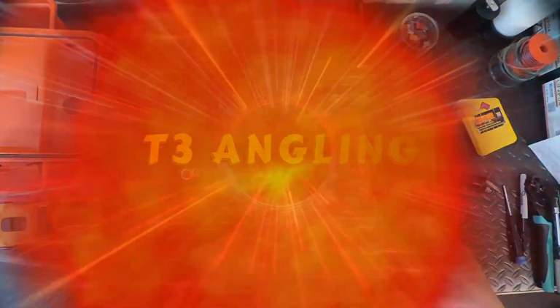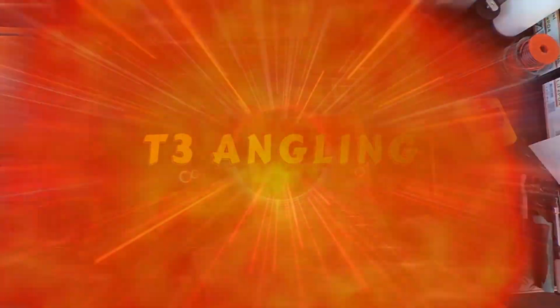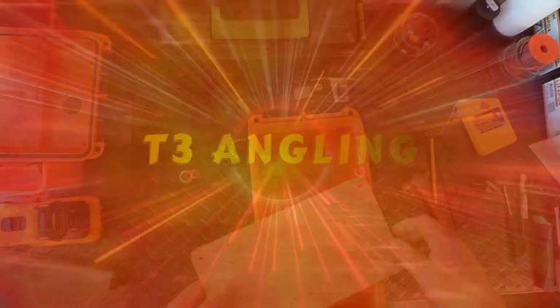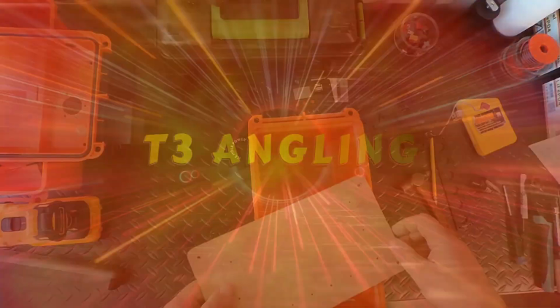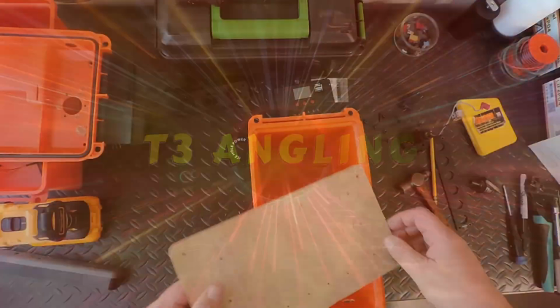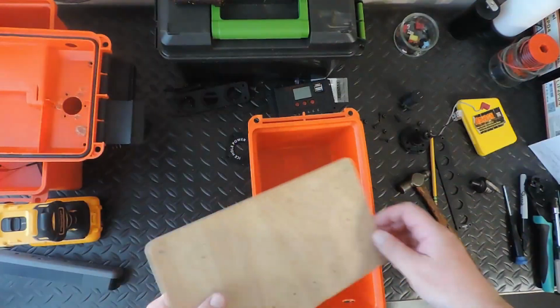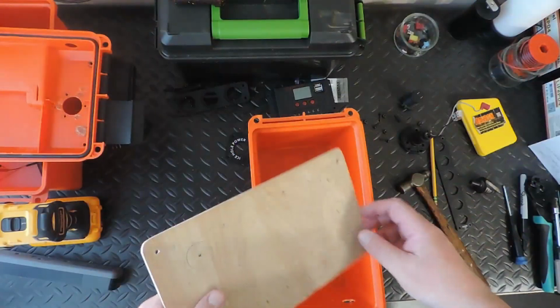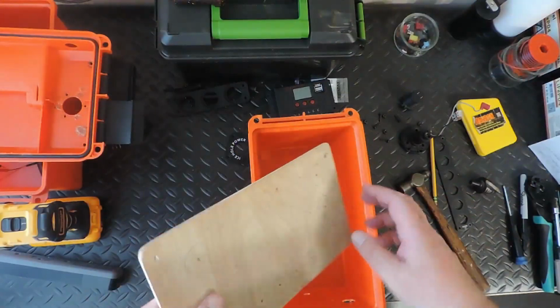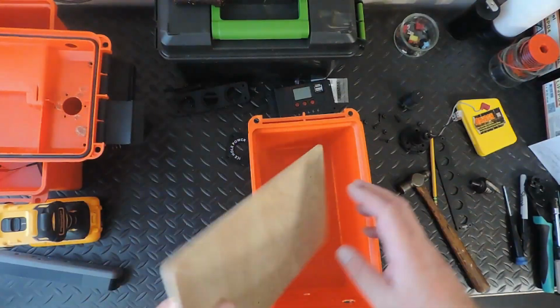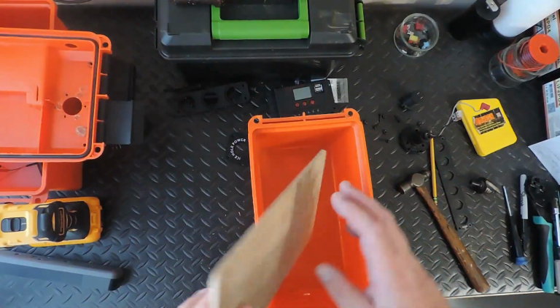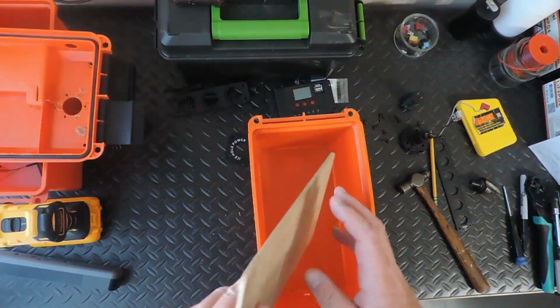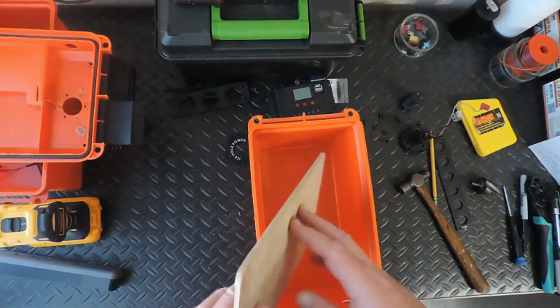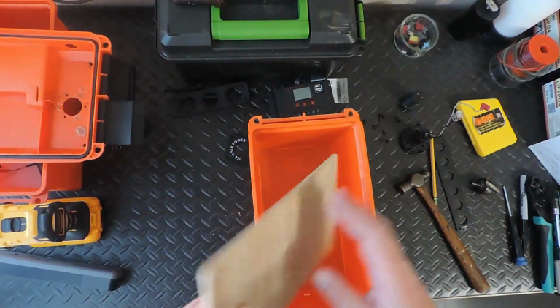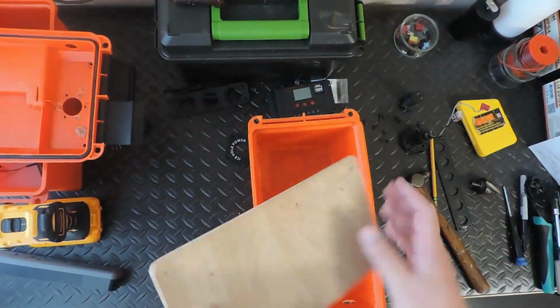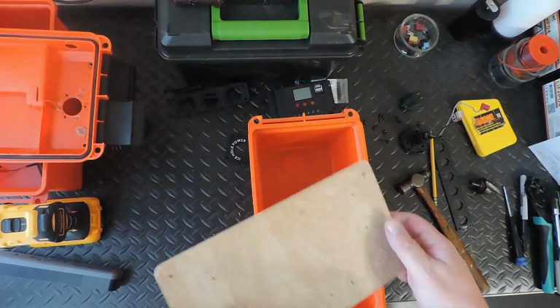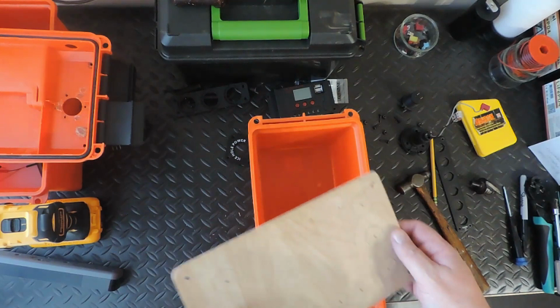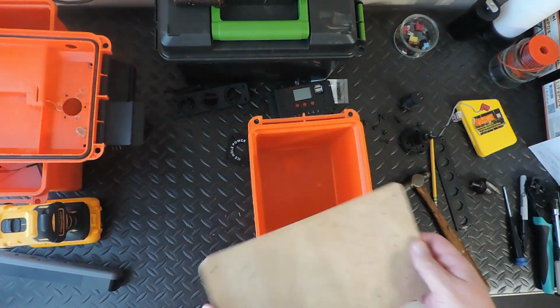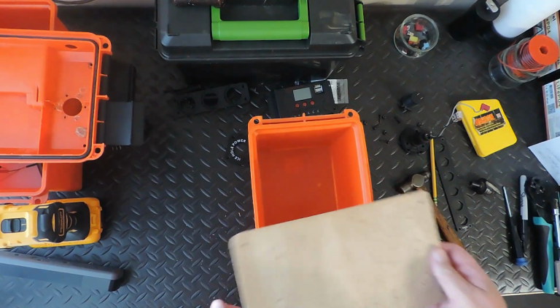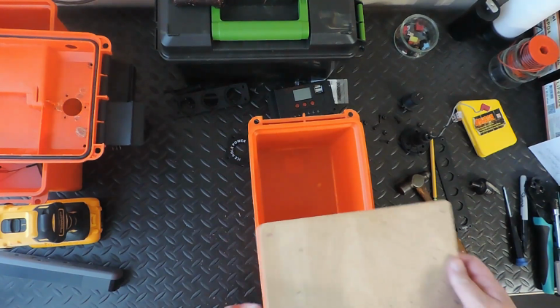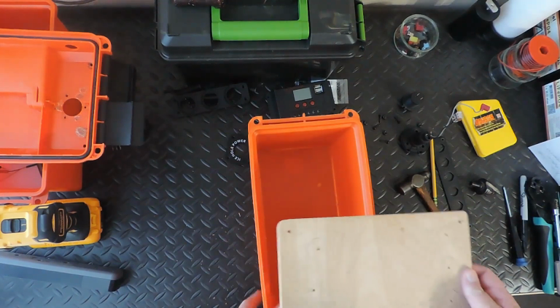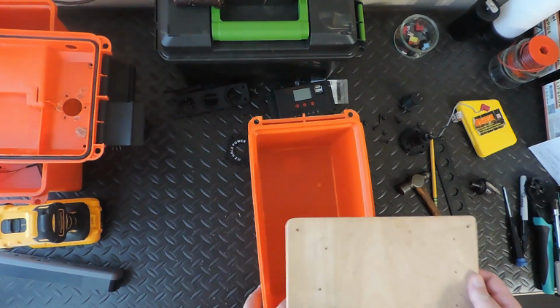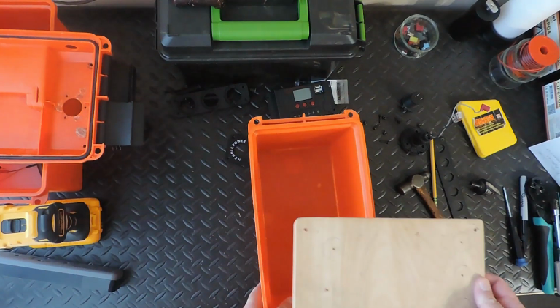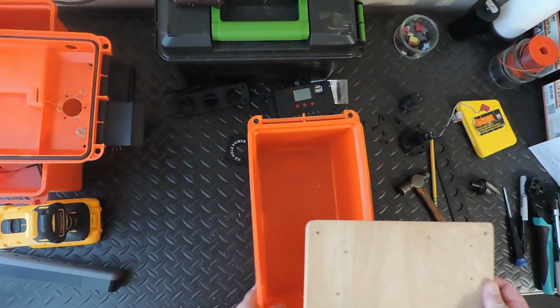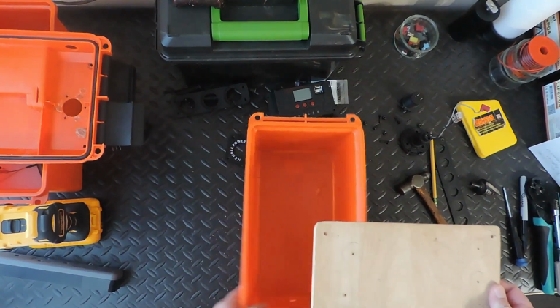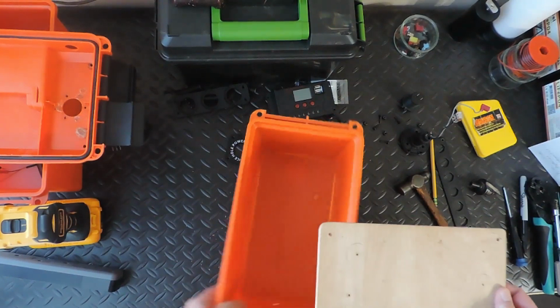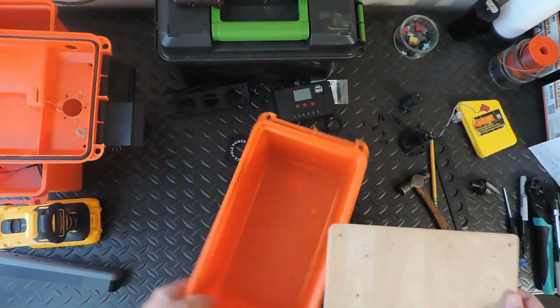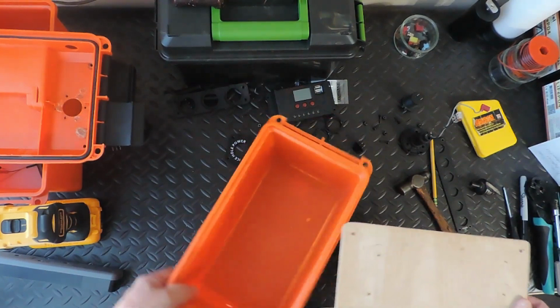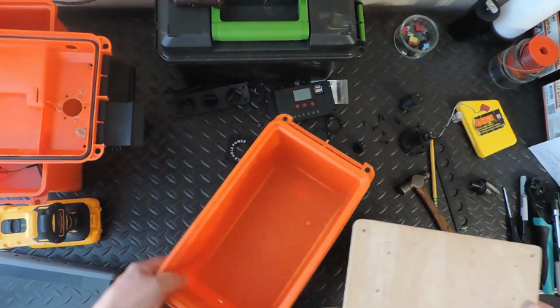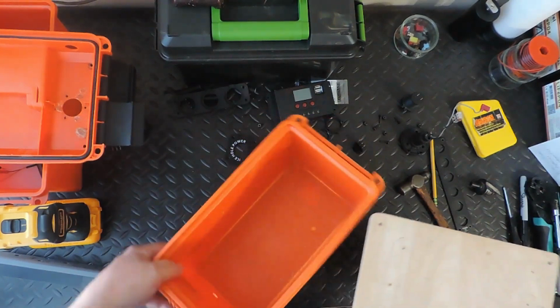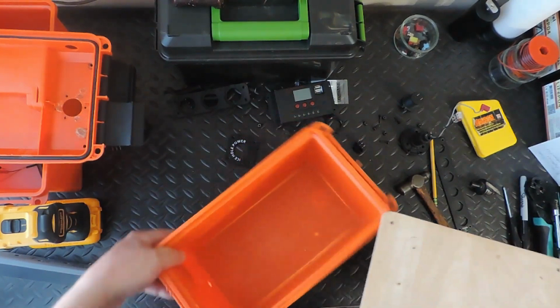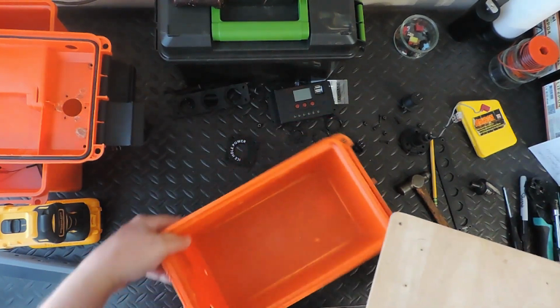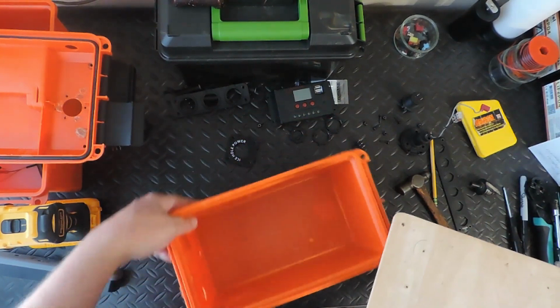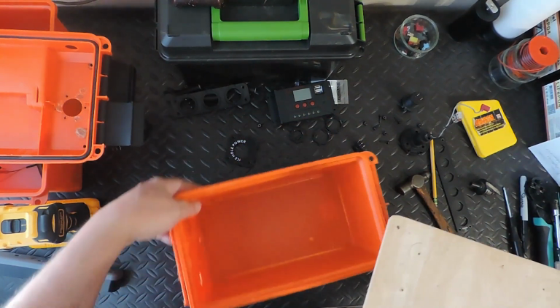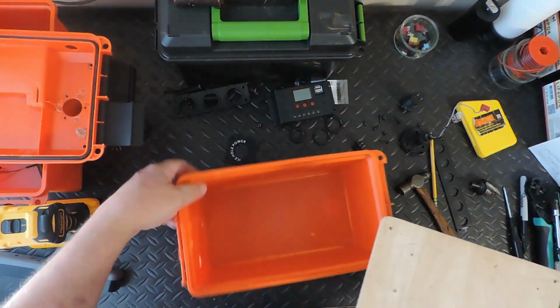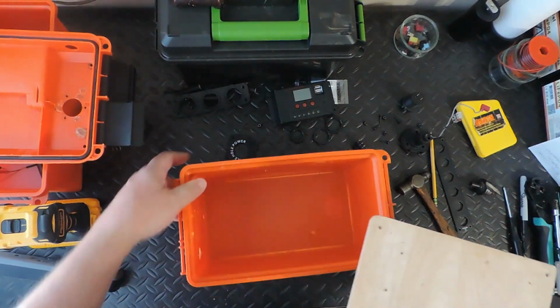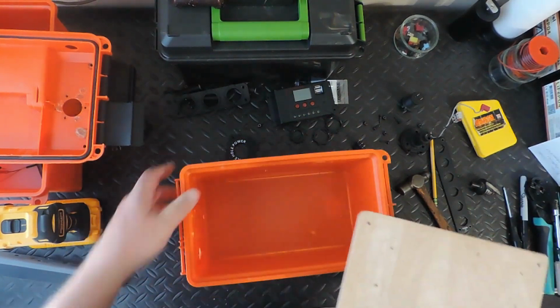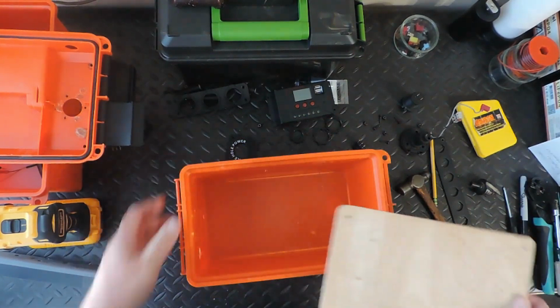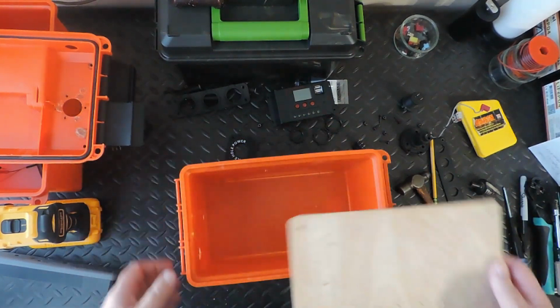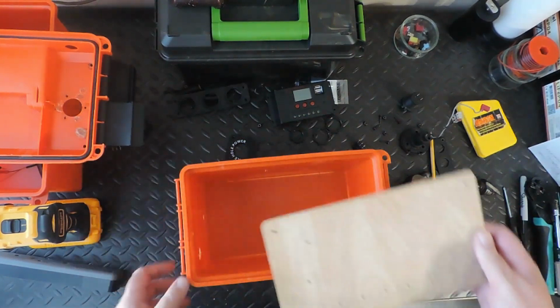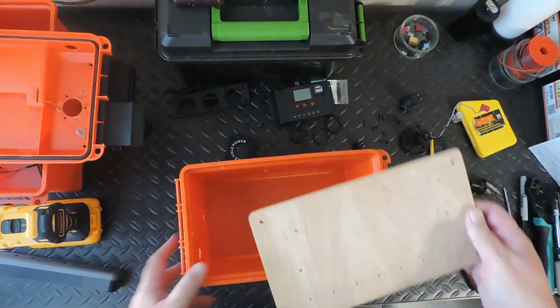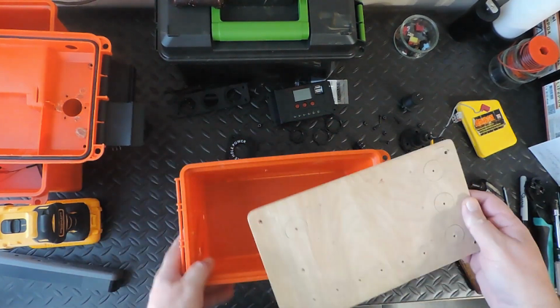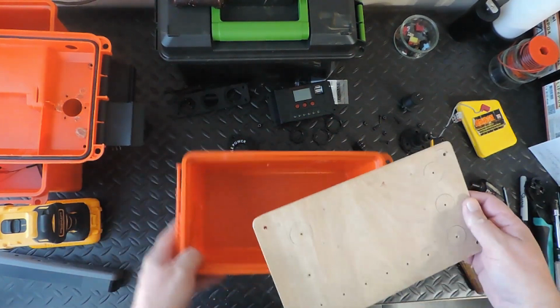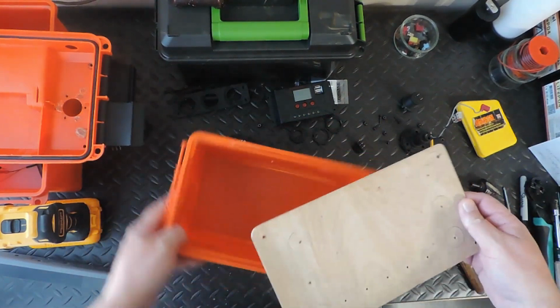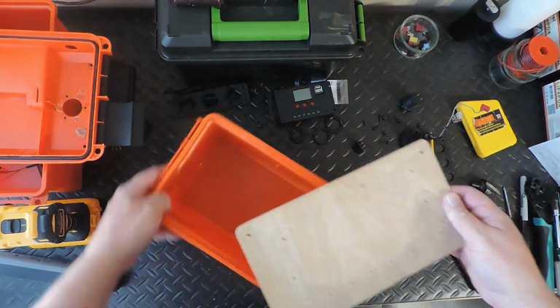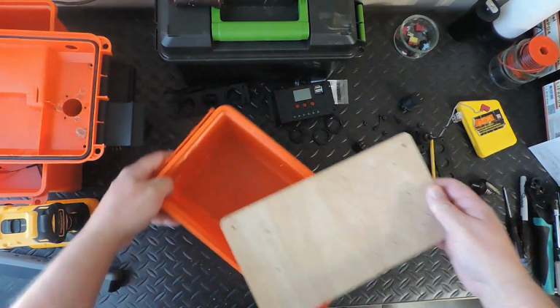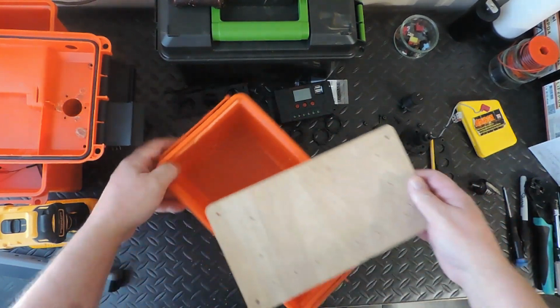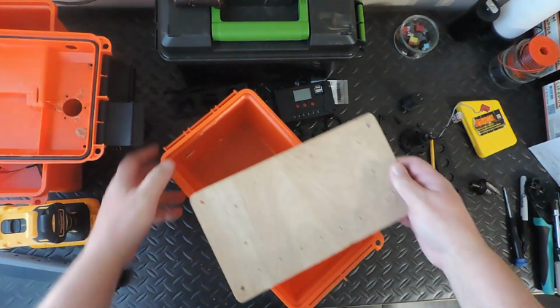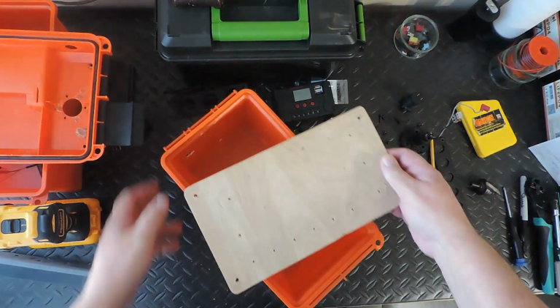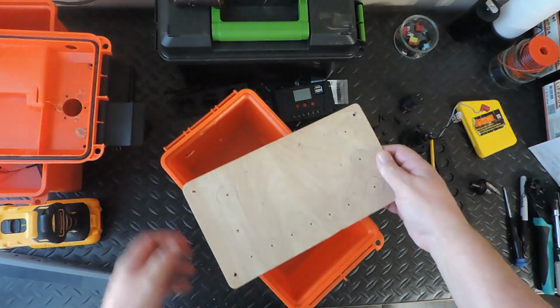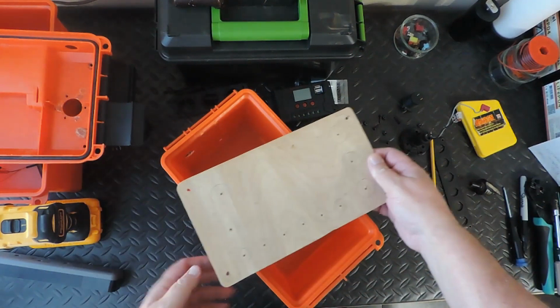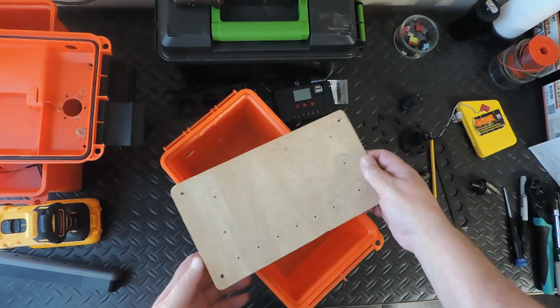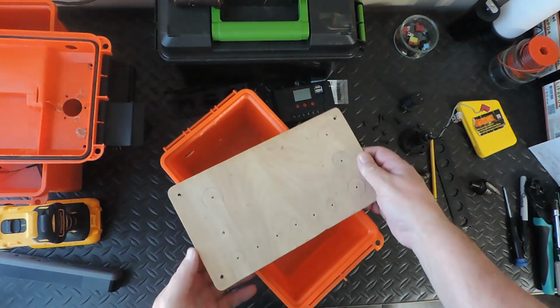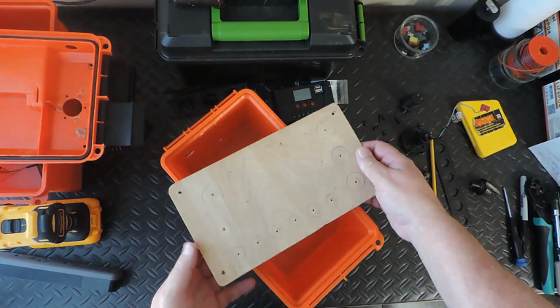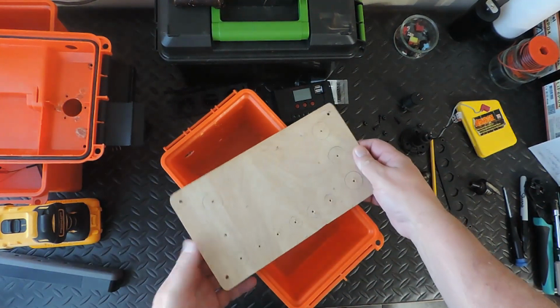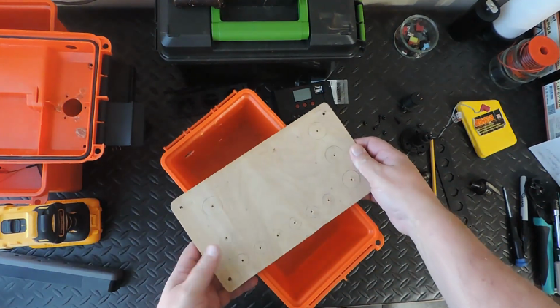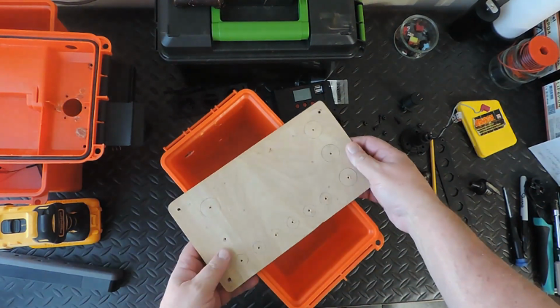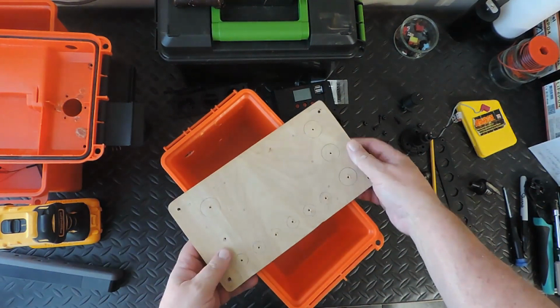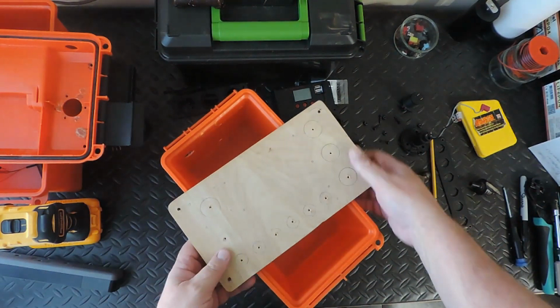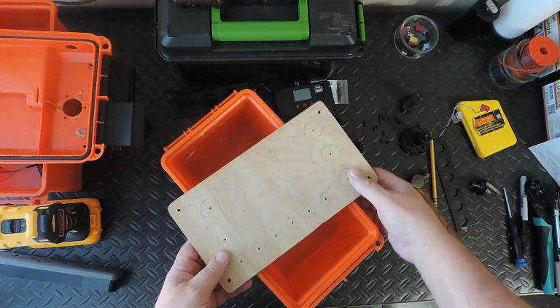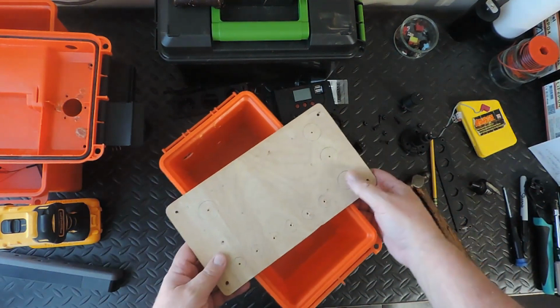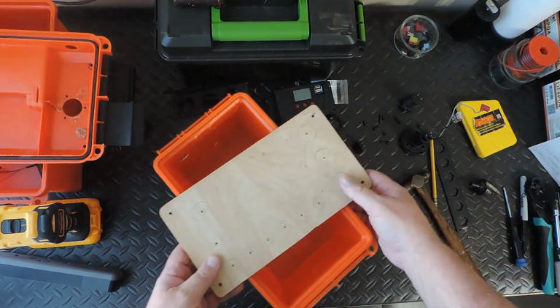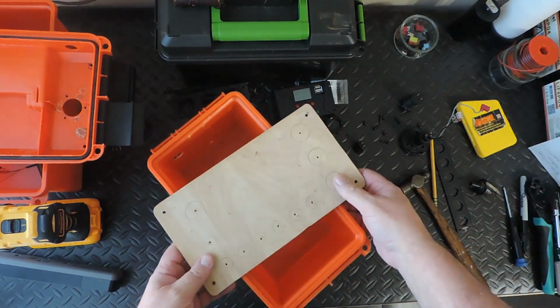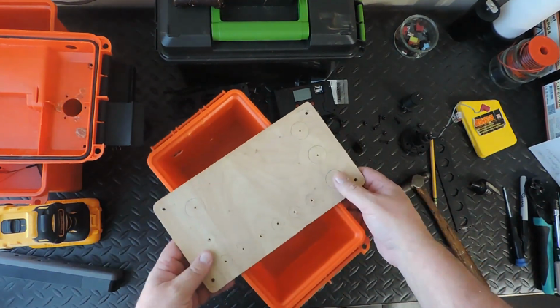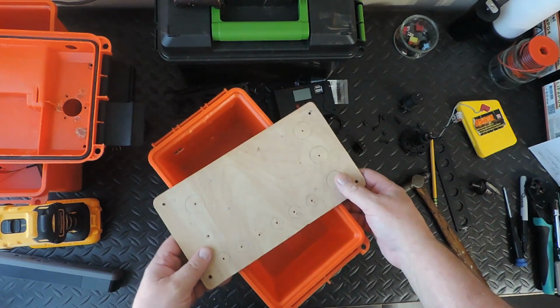Rich from Keep Reangling. We're going to continue on with part four of our DIY Adventure Powerbox build.